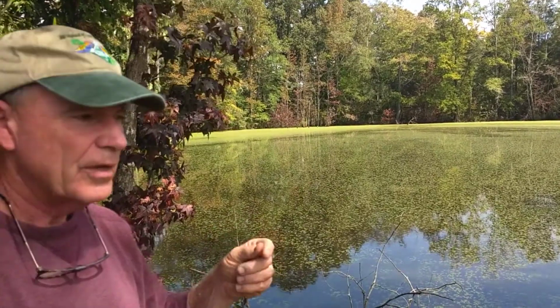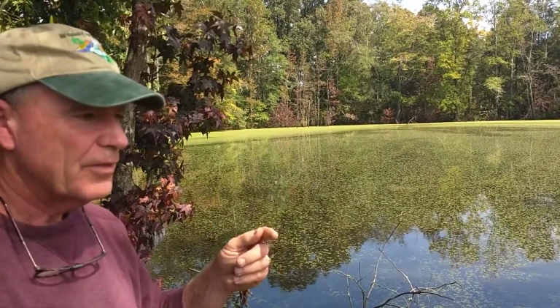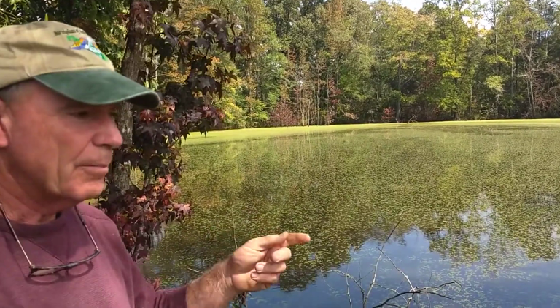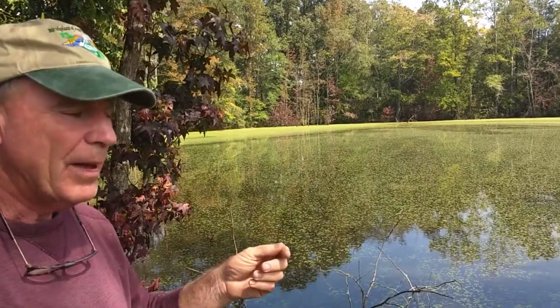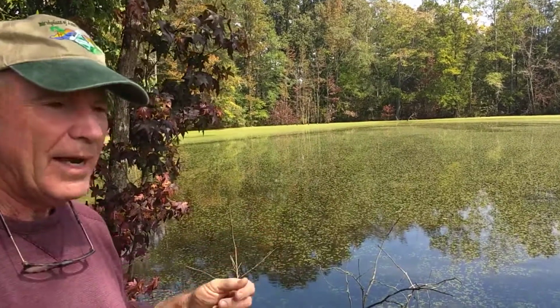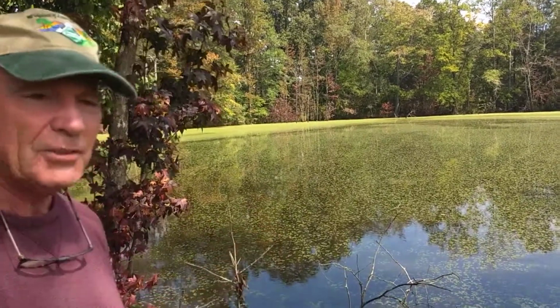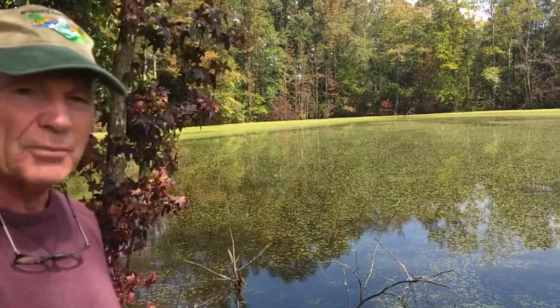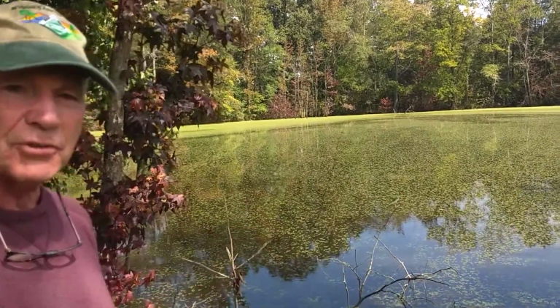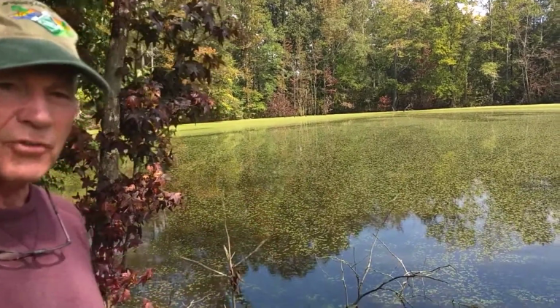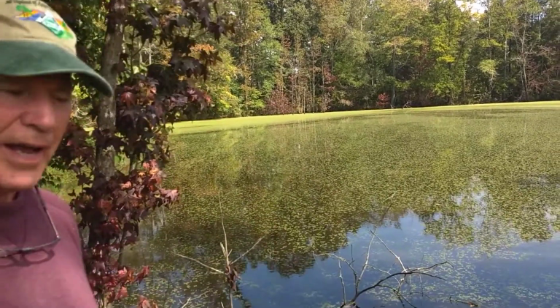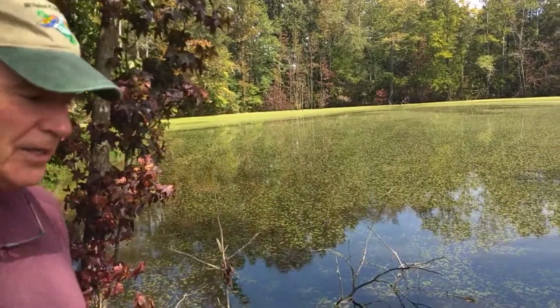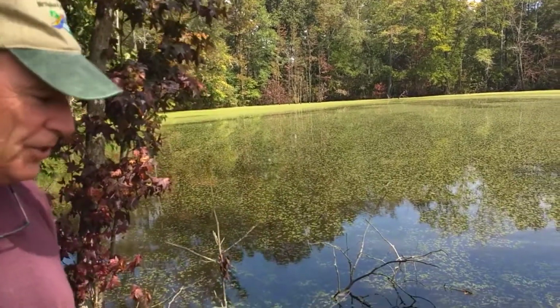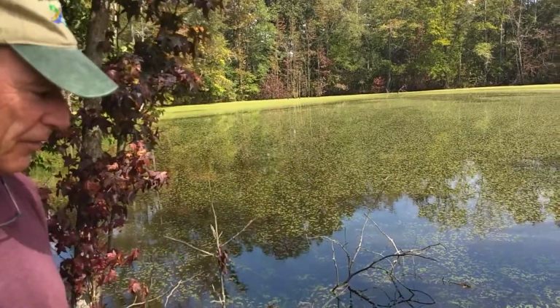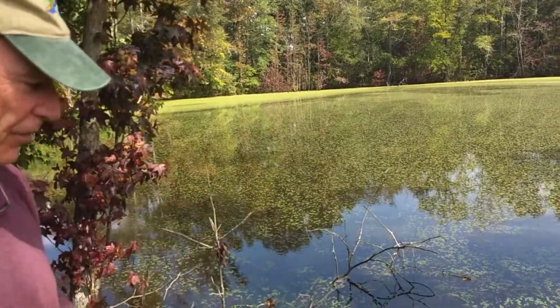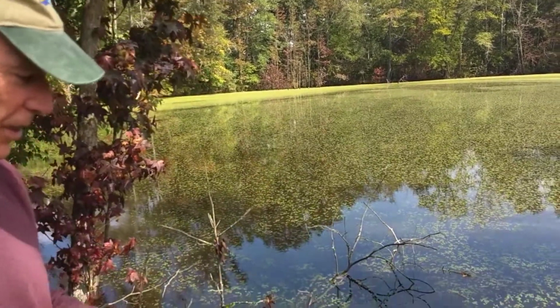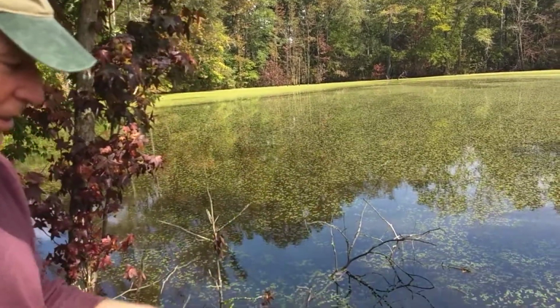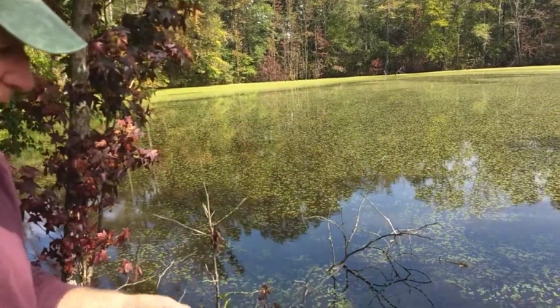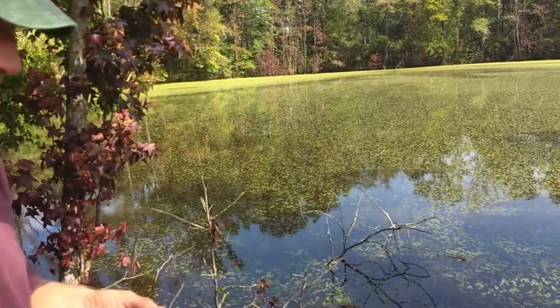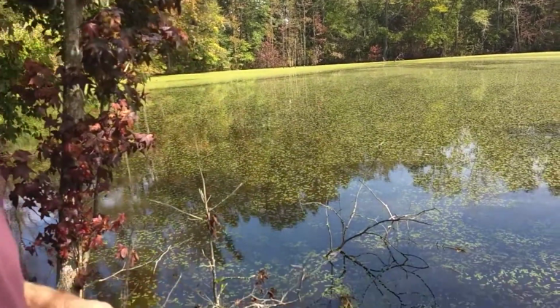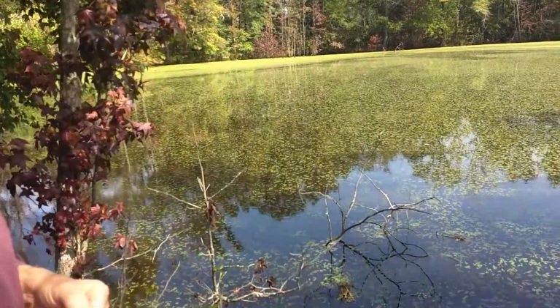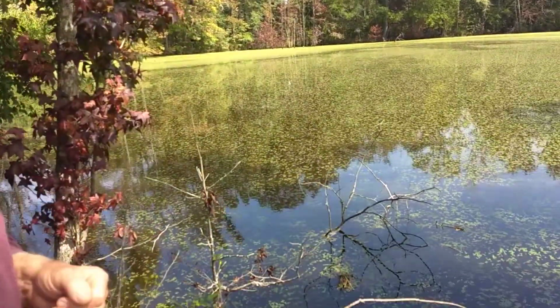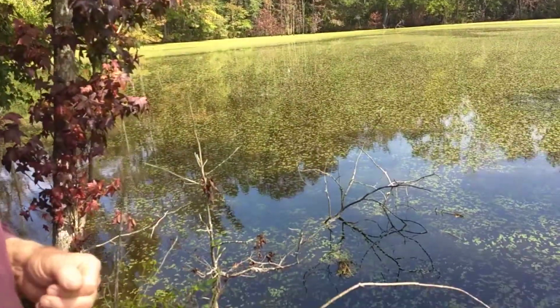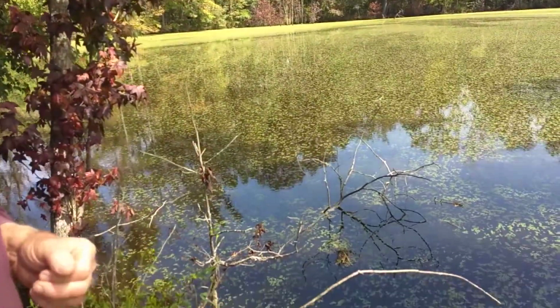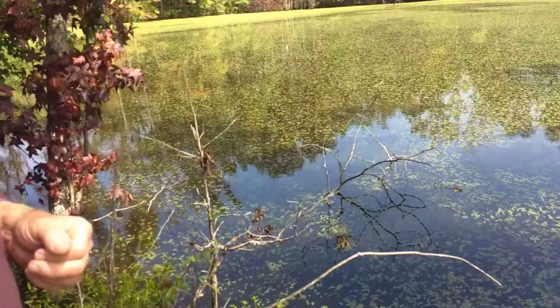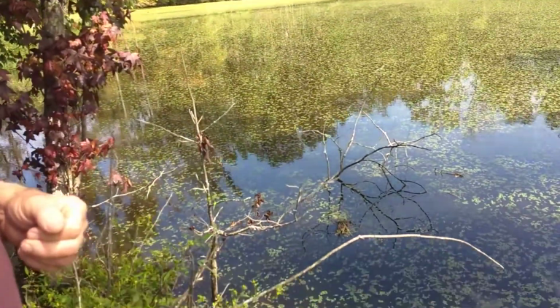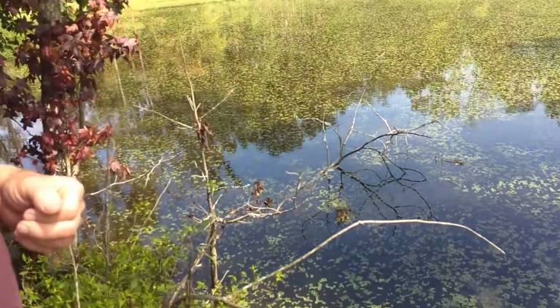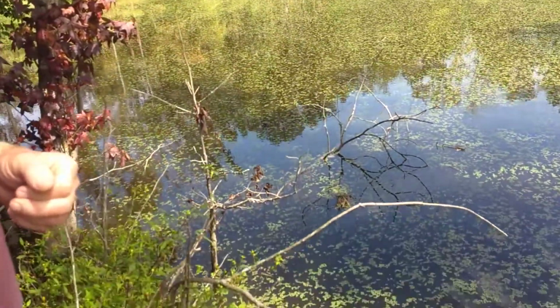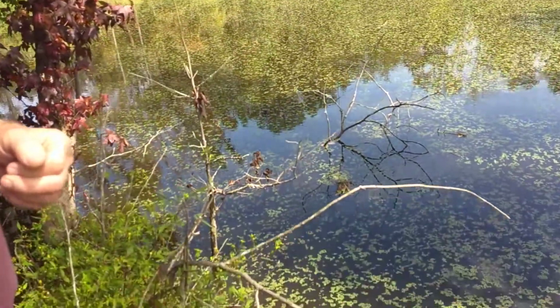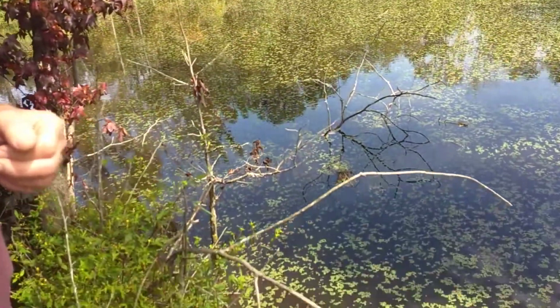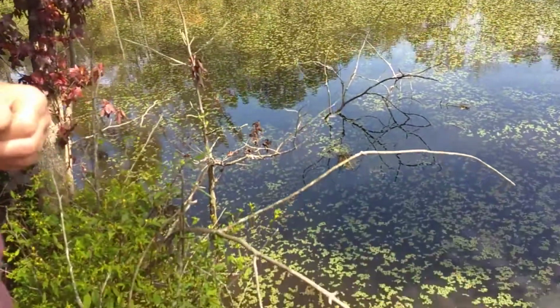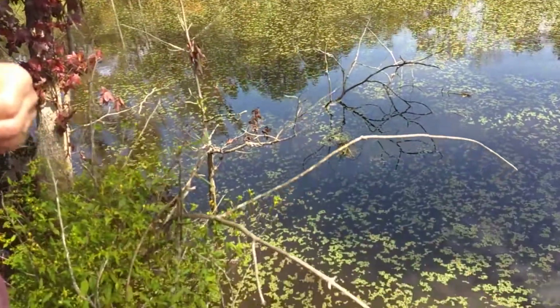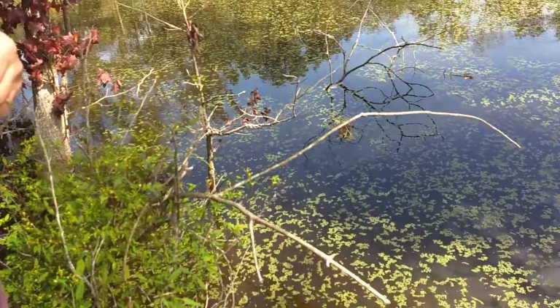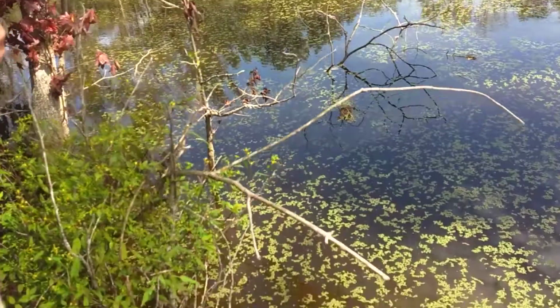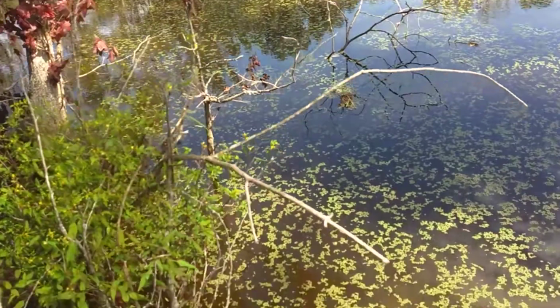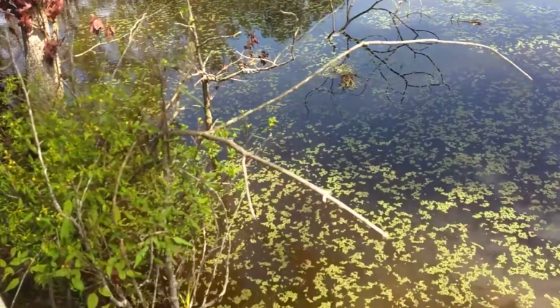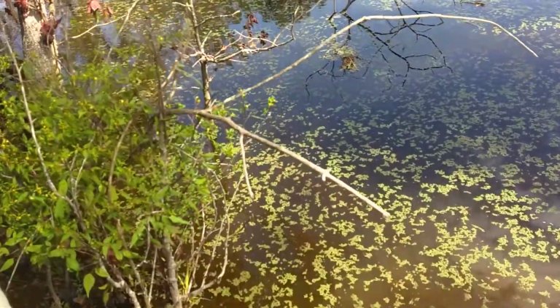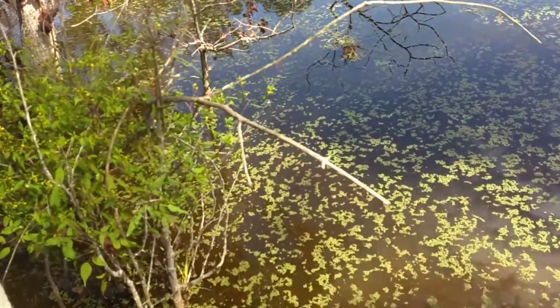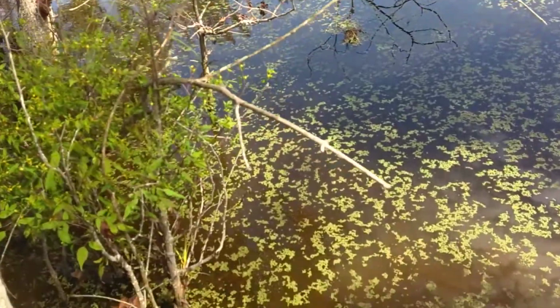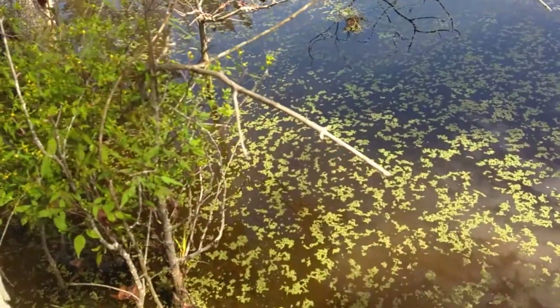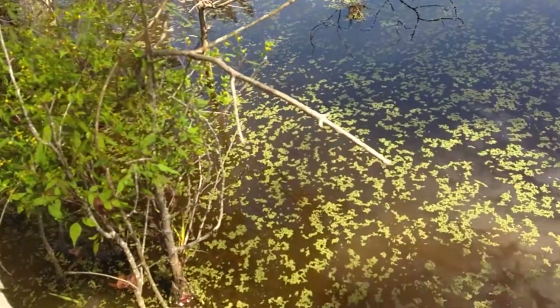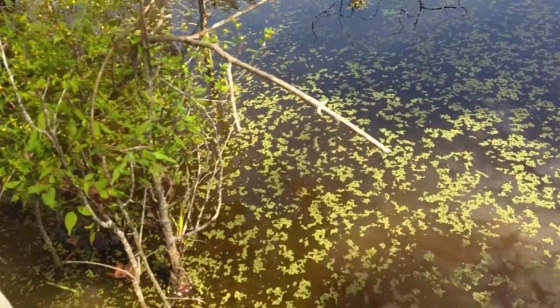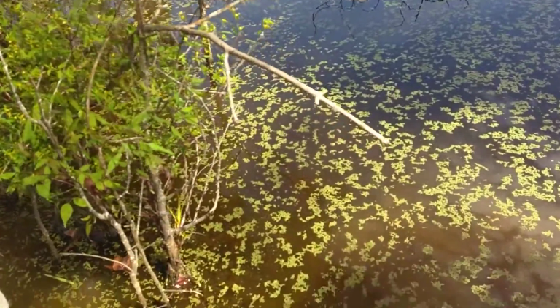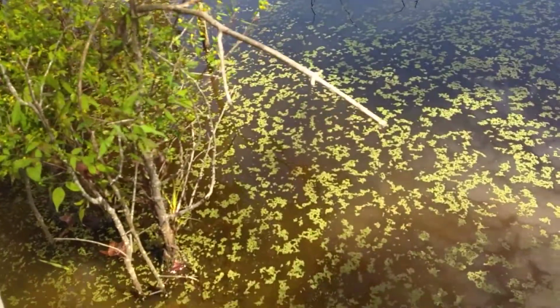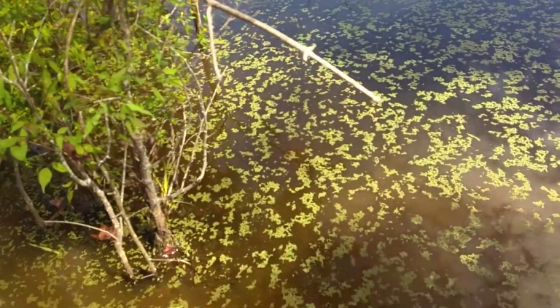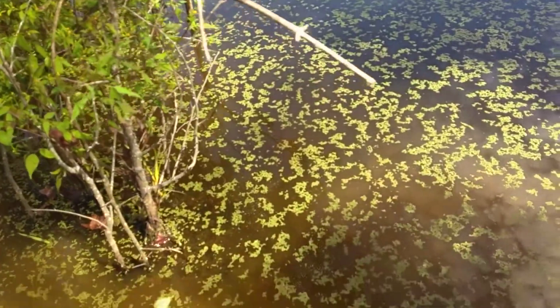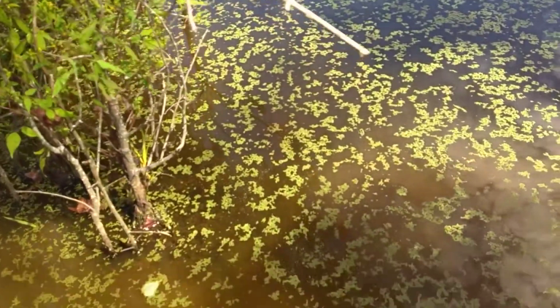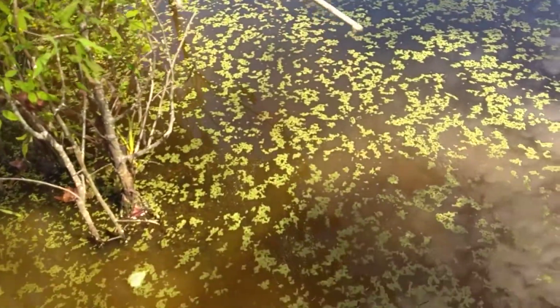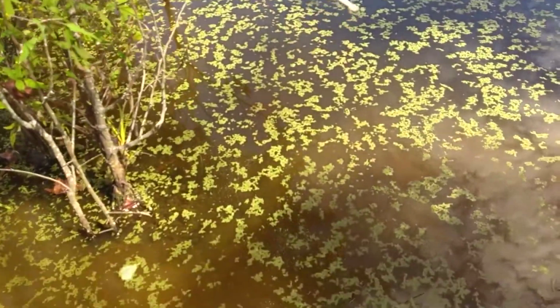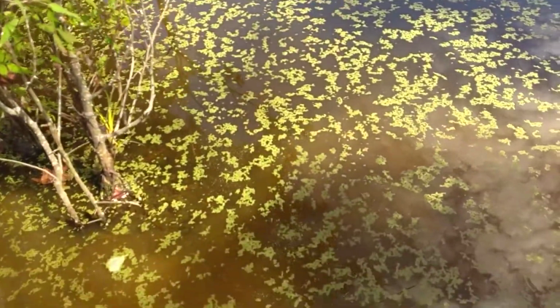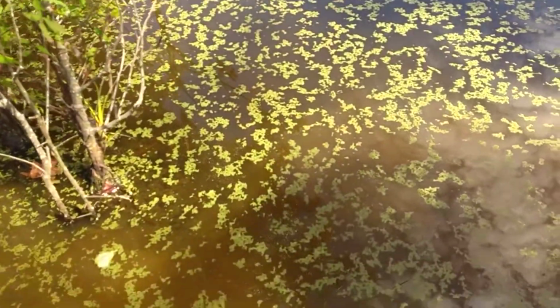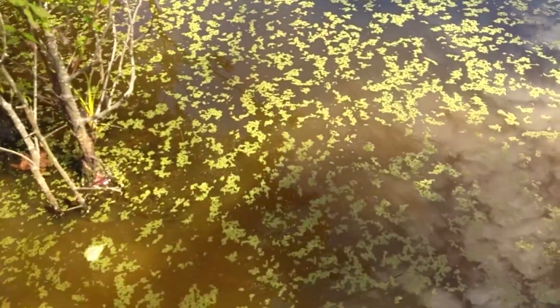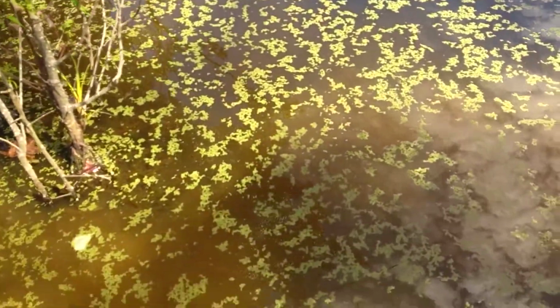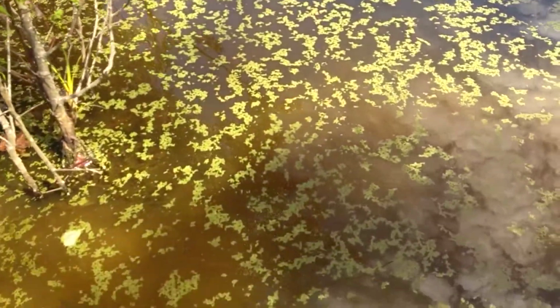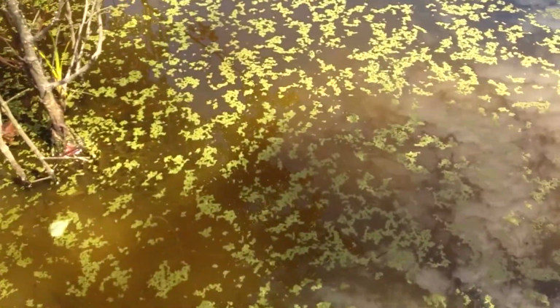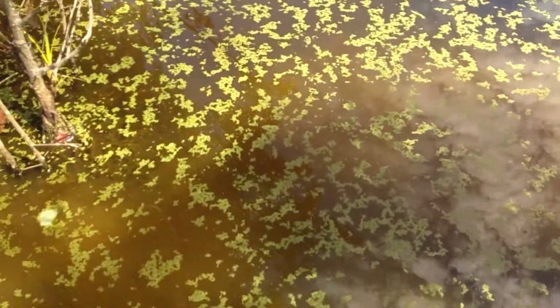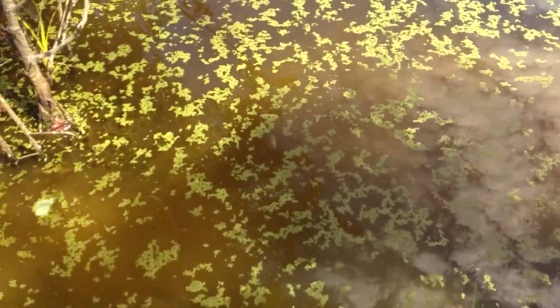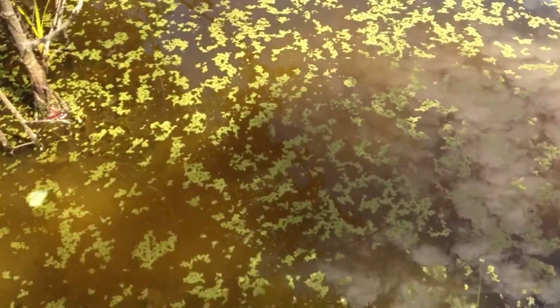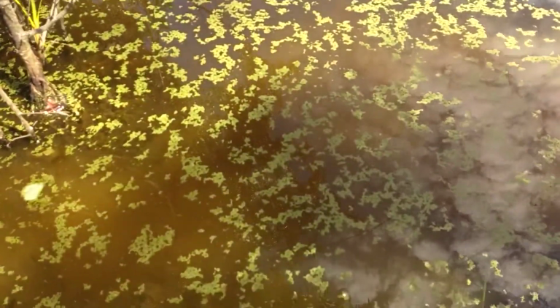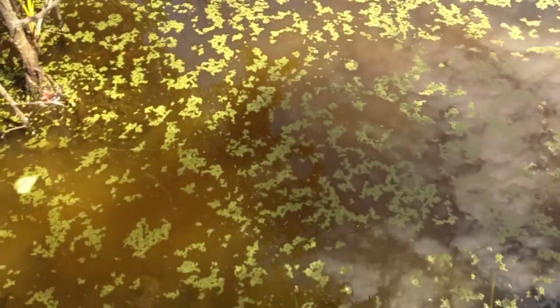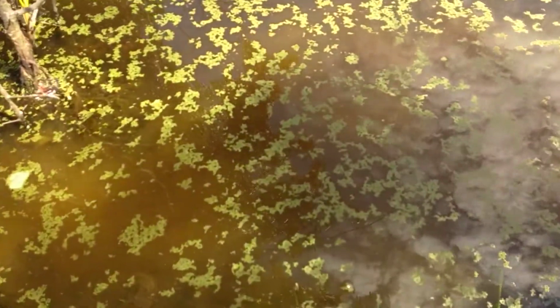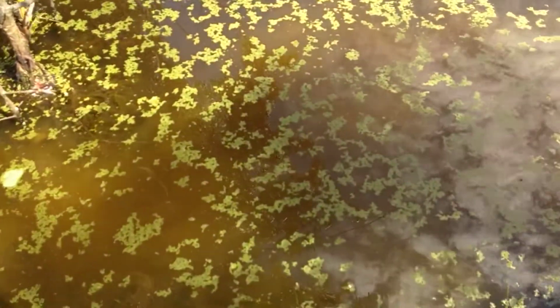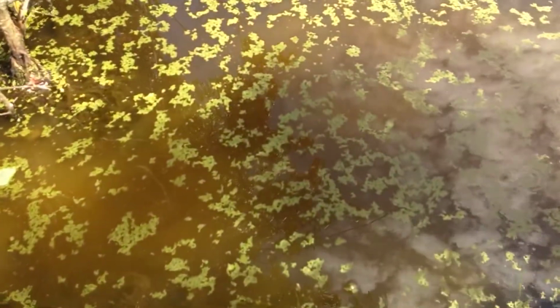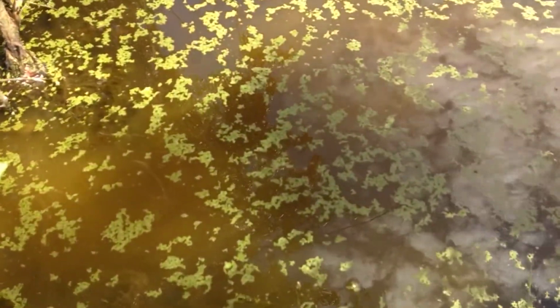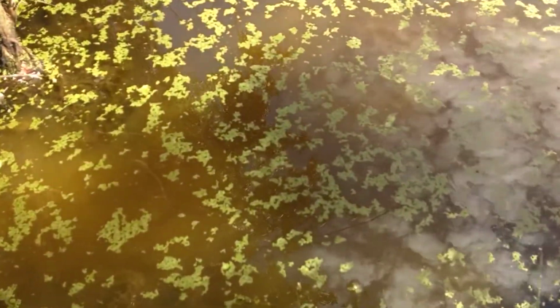The management strategy for these types of weeds — both duckweed and water meal — are not the same, so it's important to know which one you have.